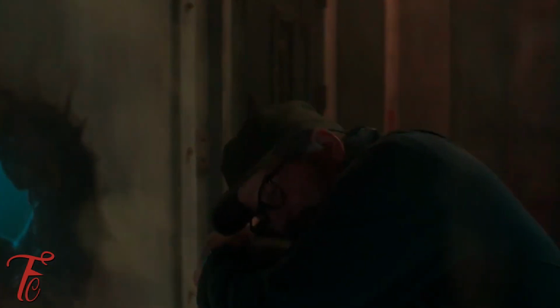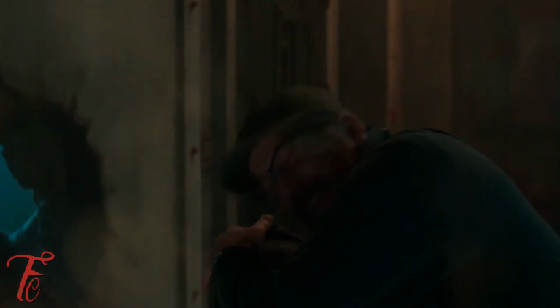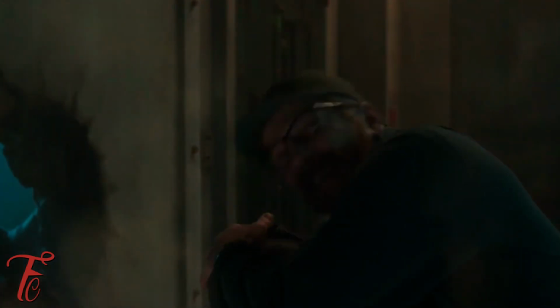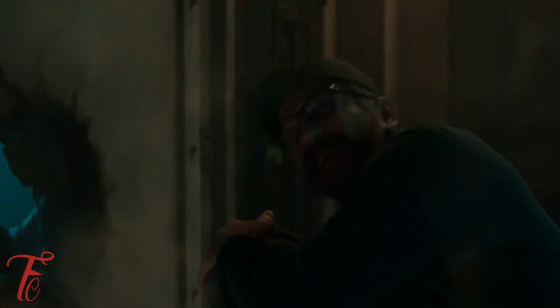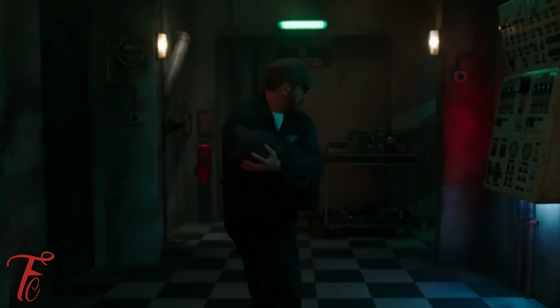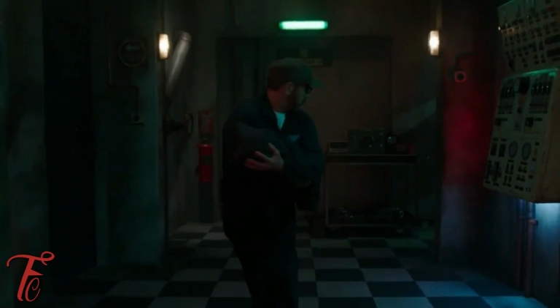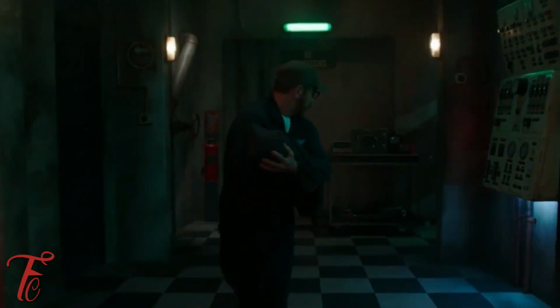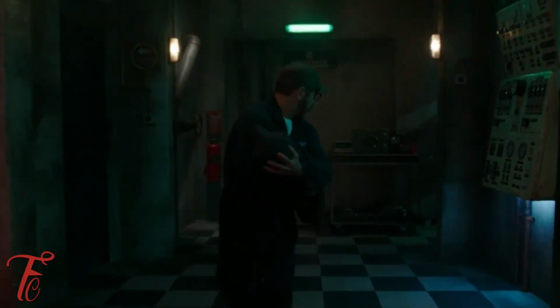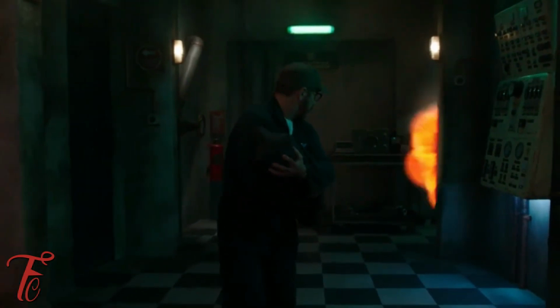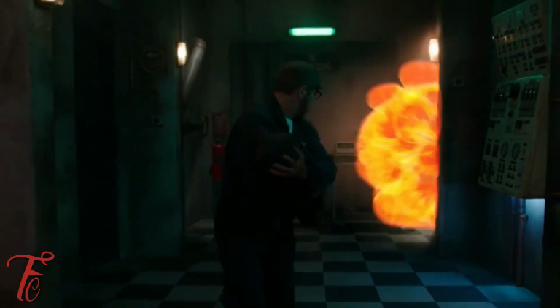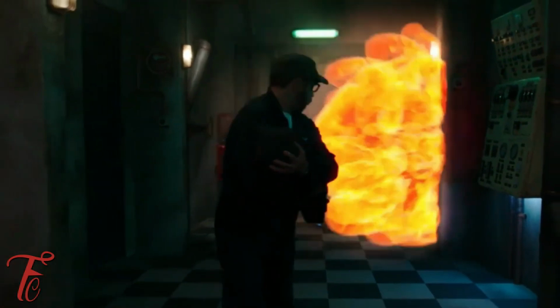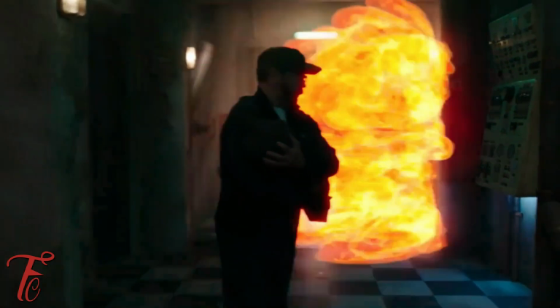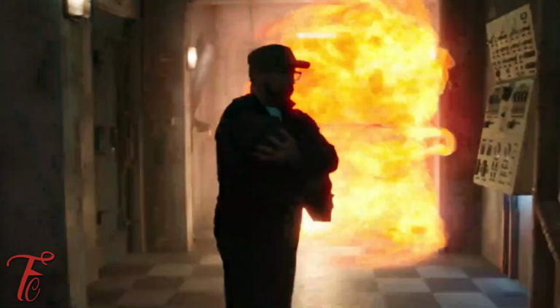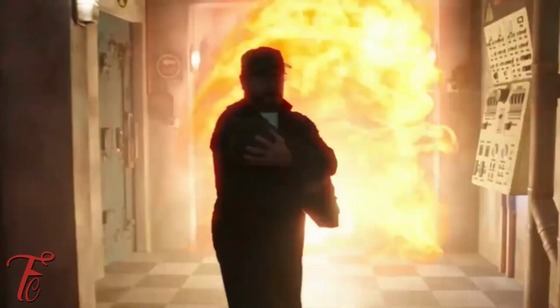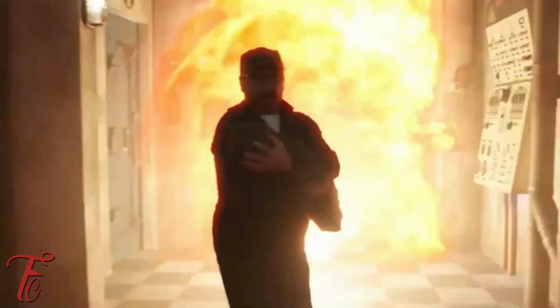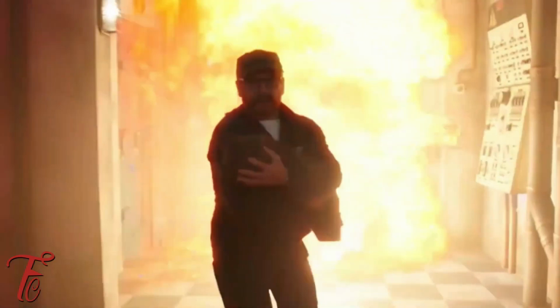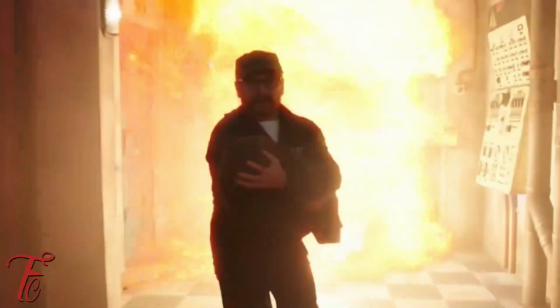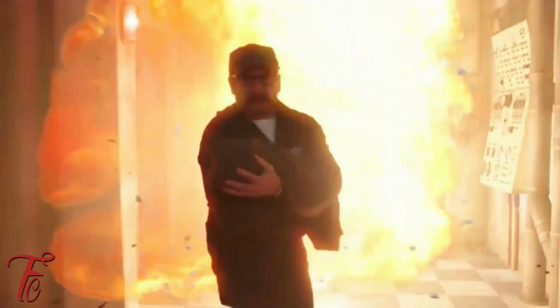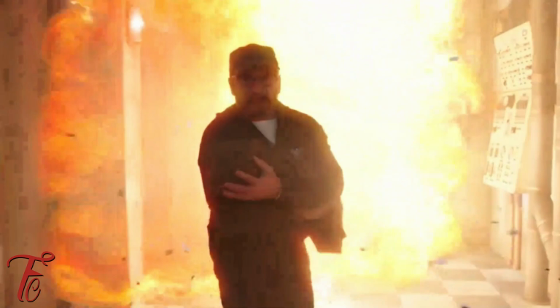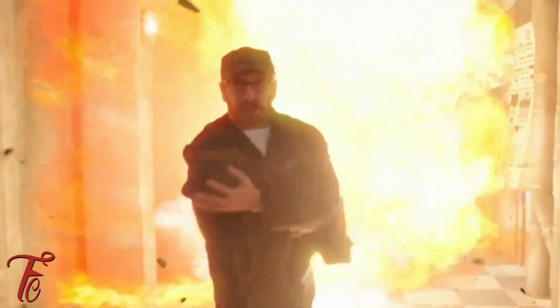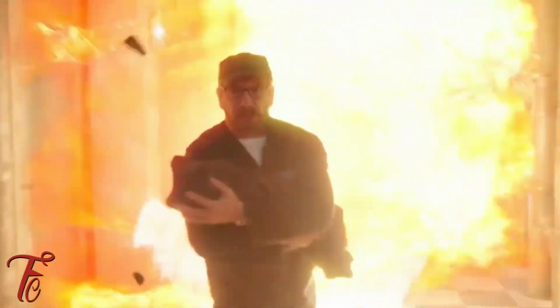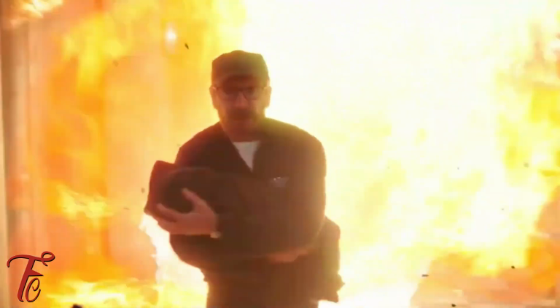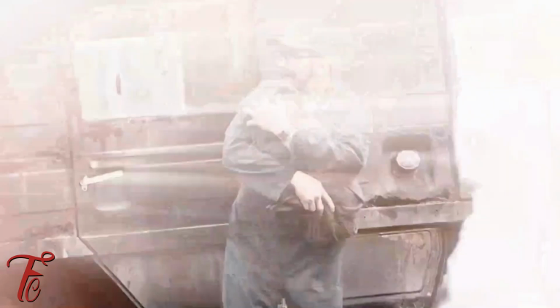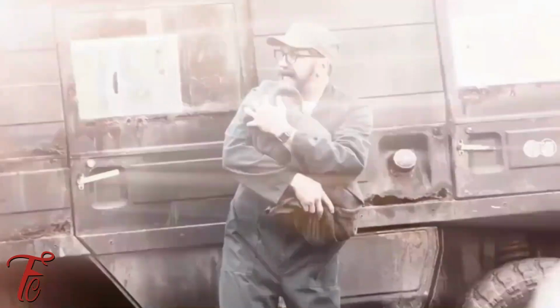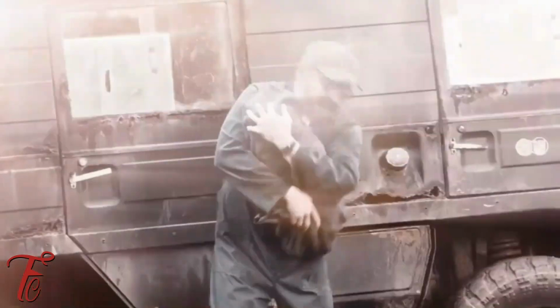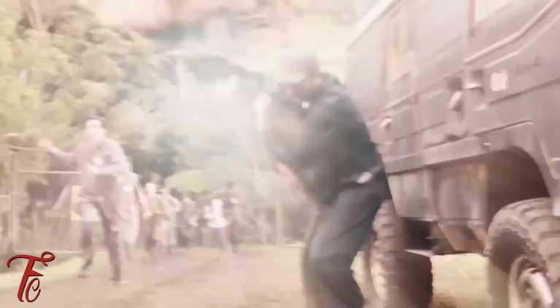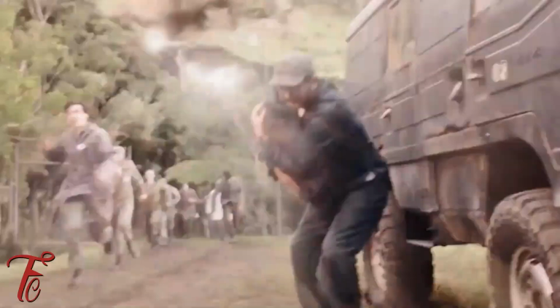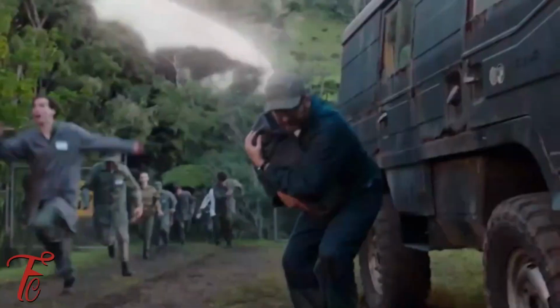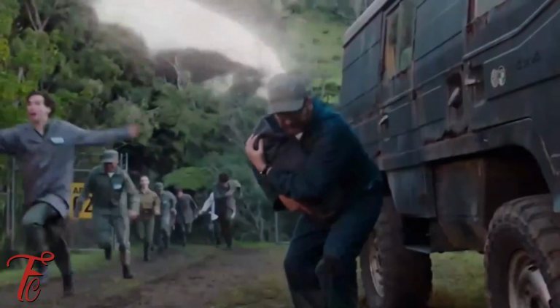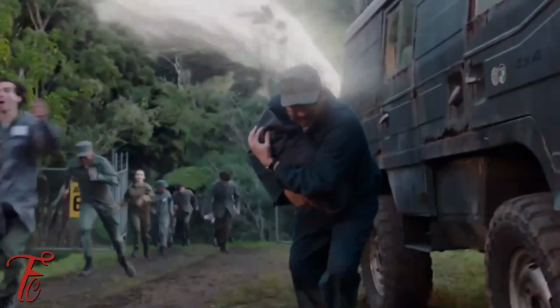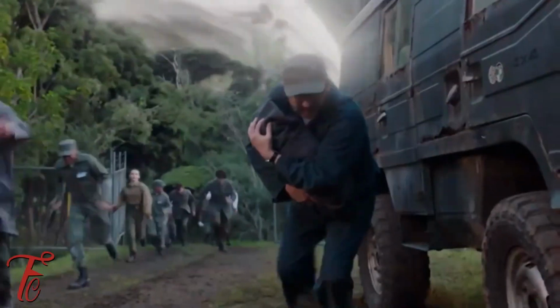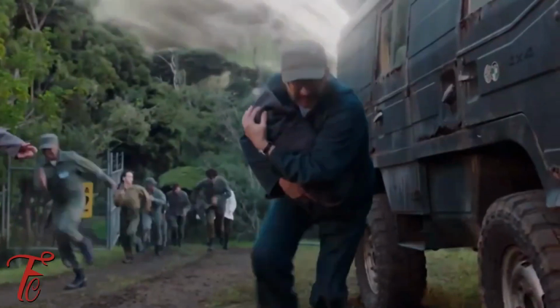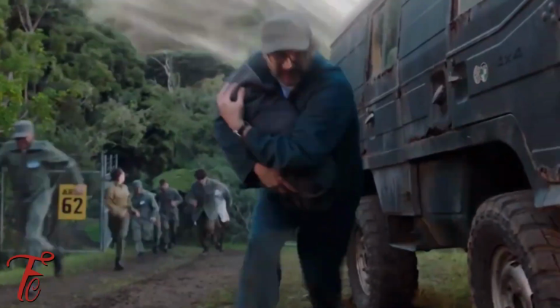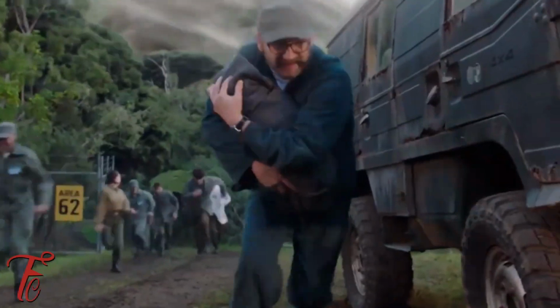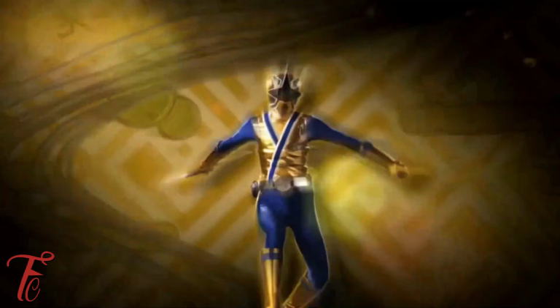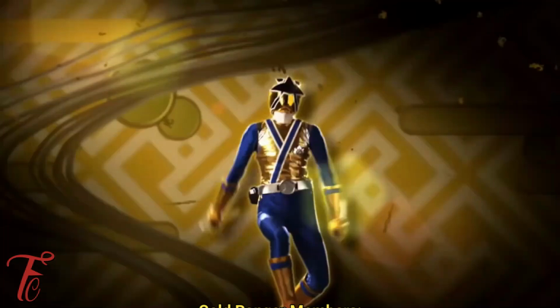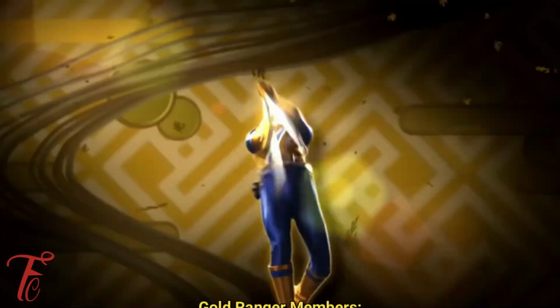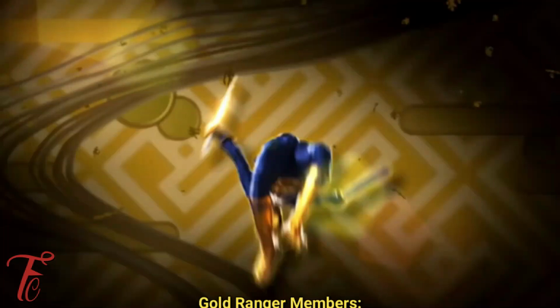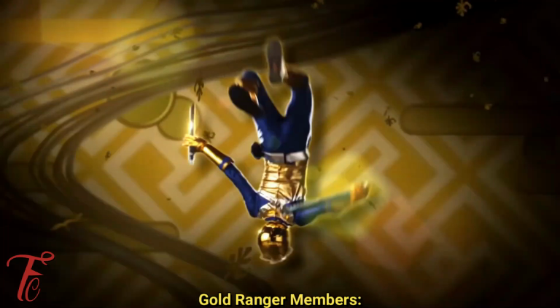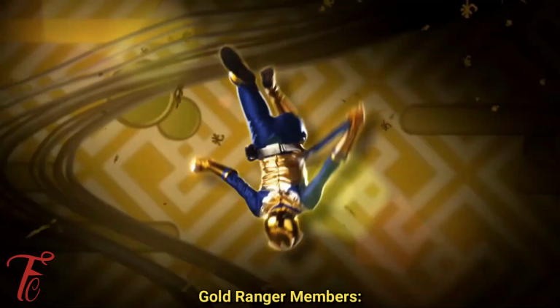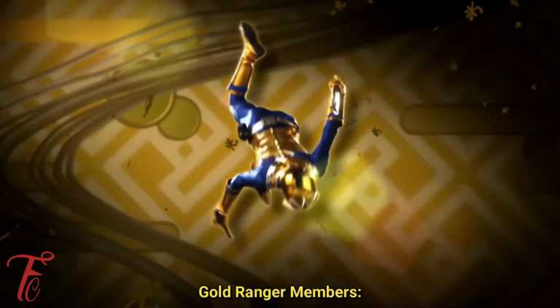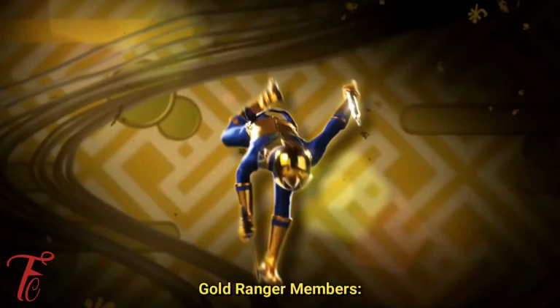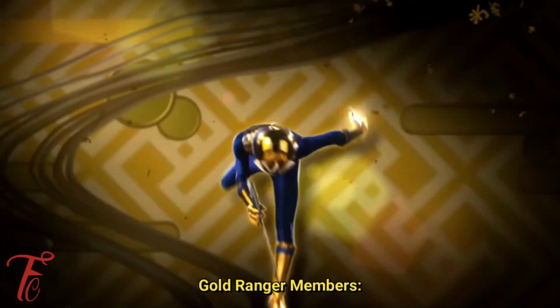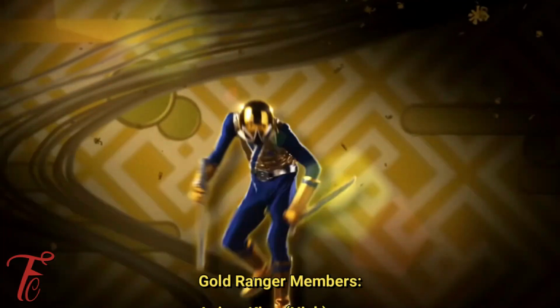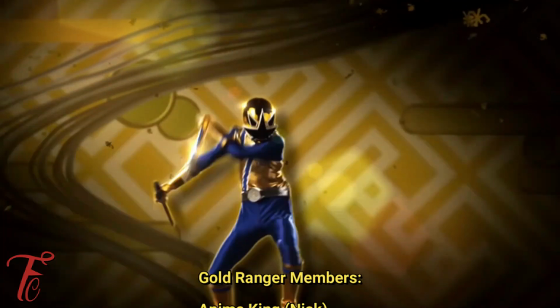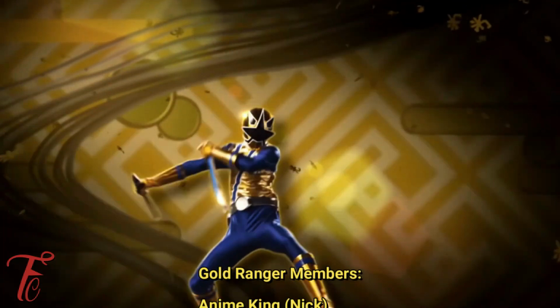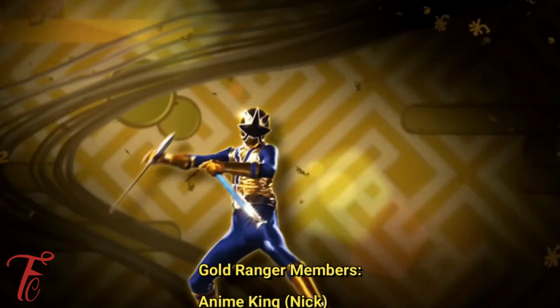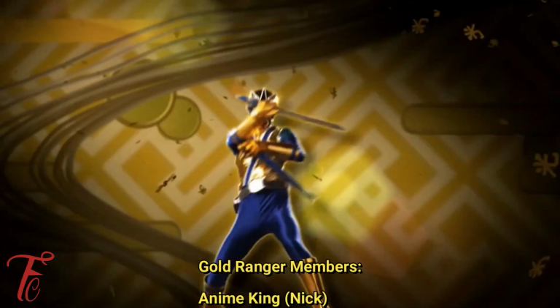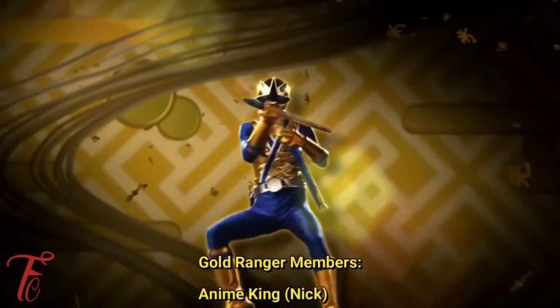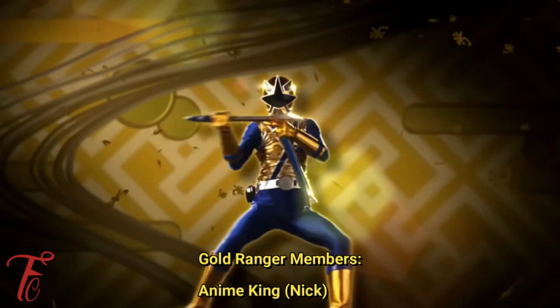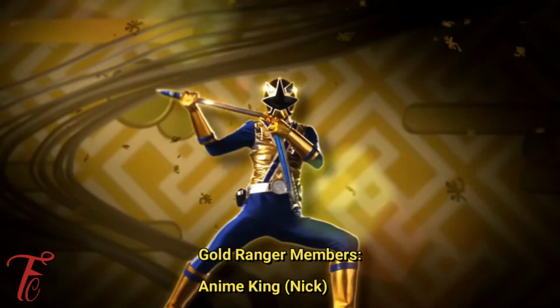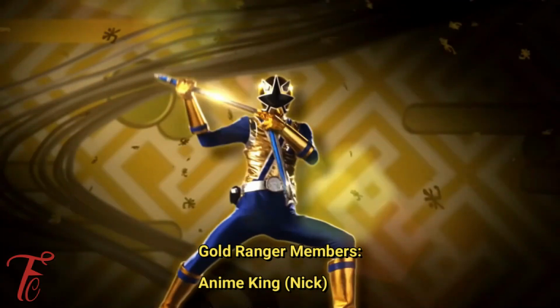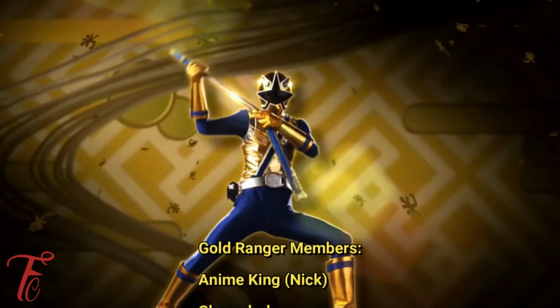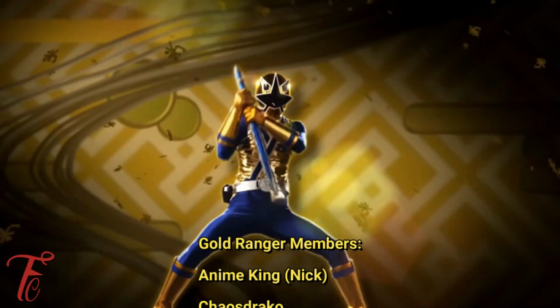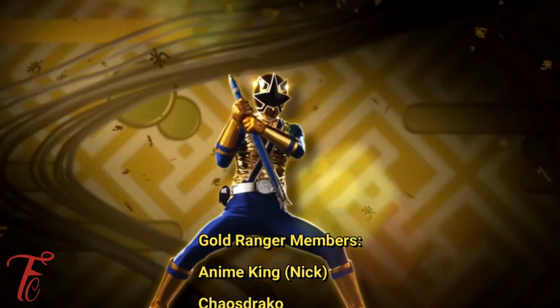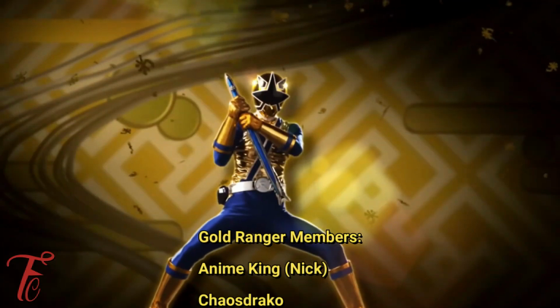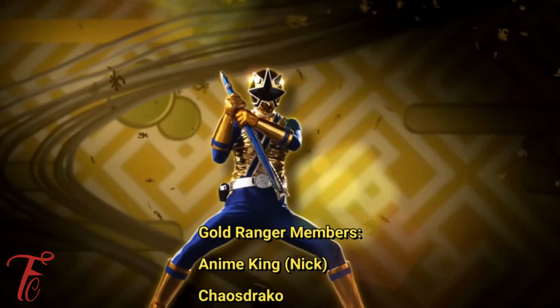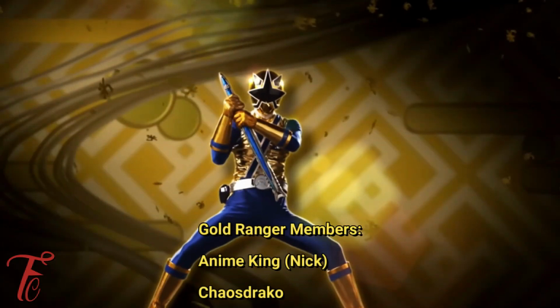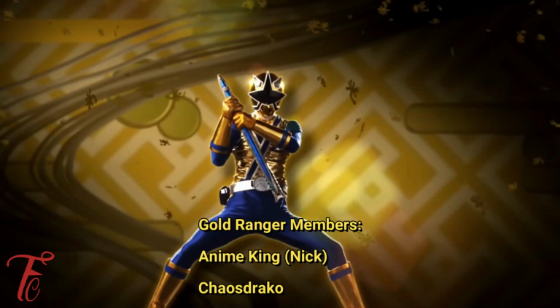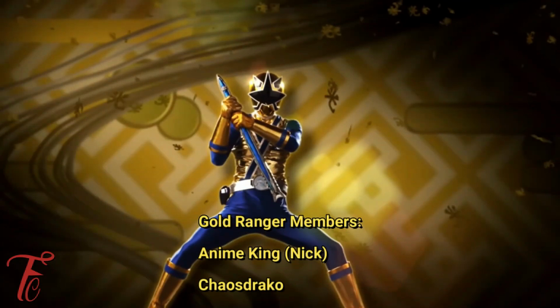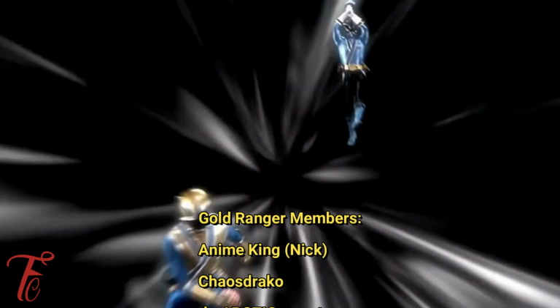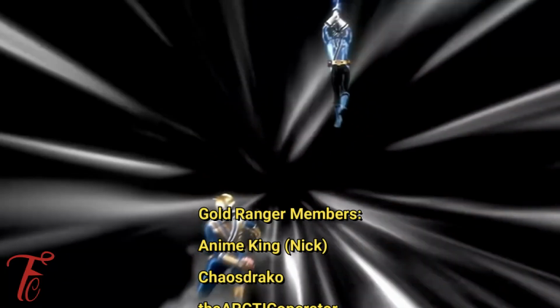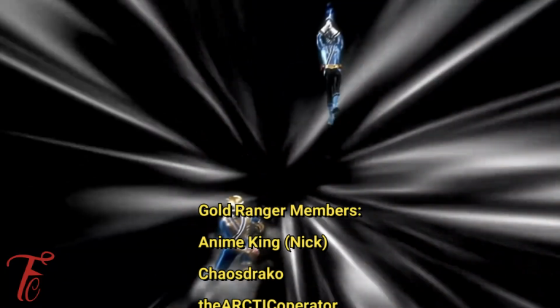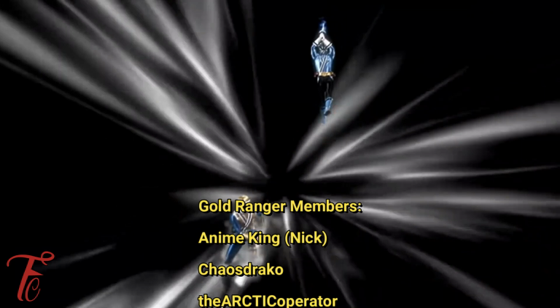Thank you guys so much for watching, and we will see you next time. Peace. I want to give a special shout out to the Gold Ranger fans.